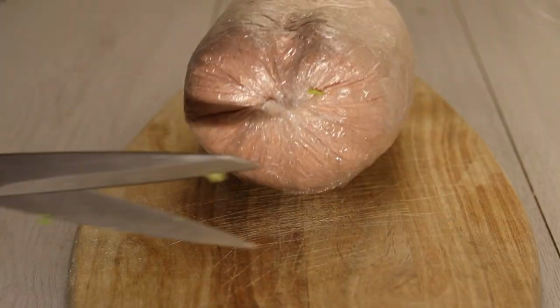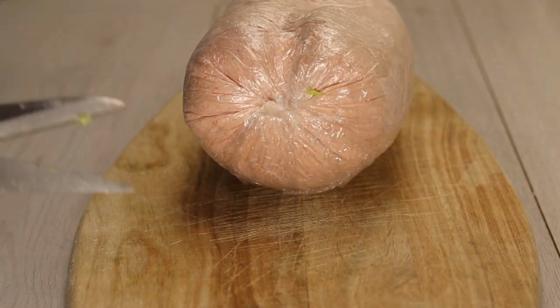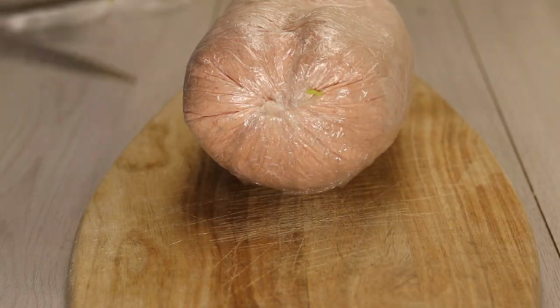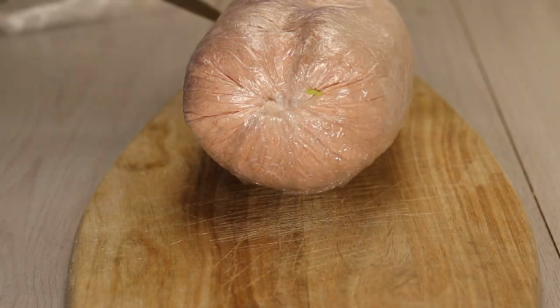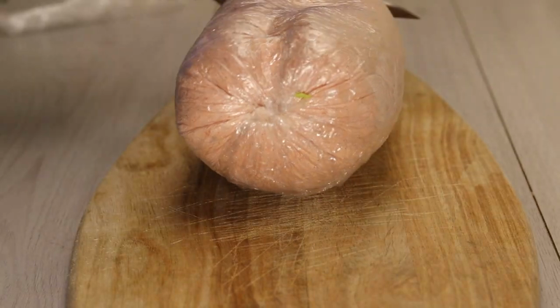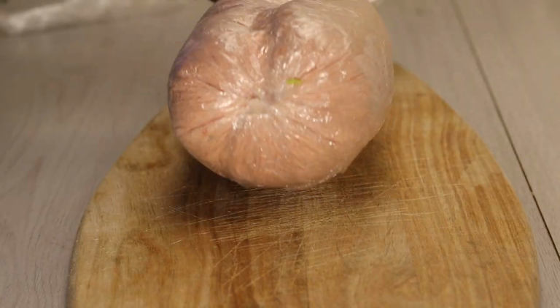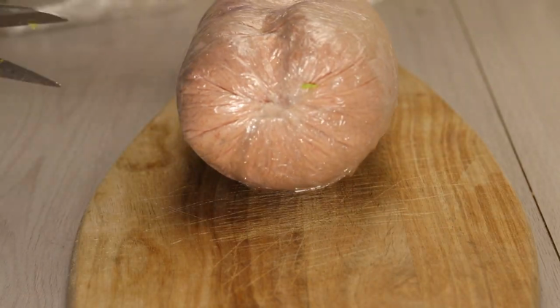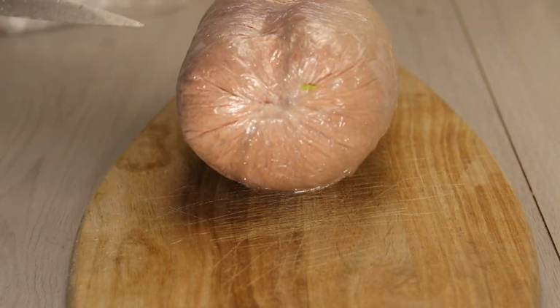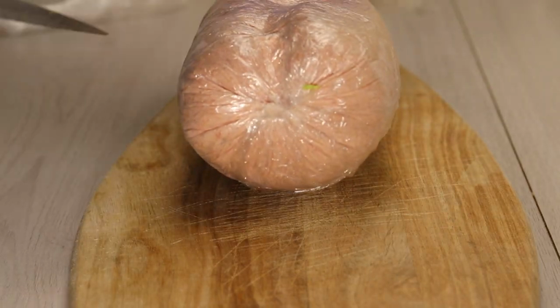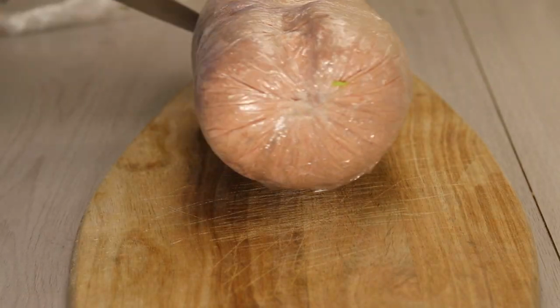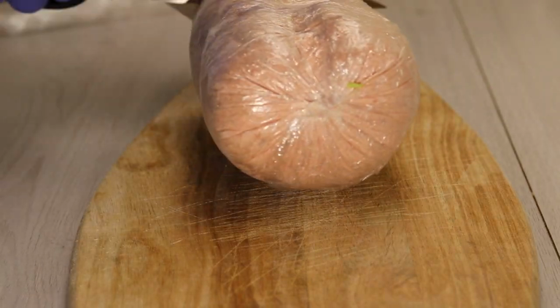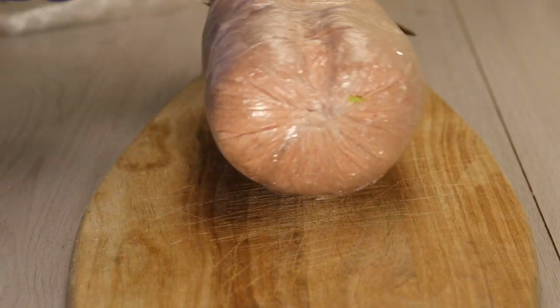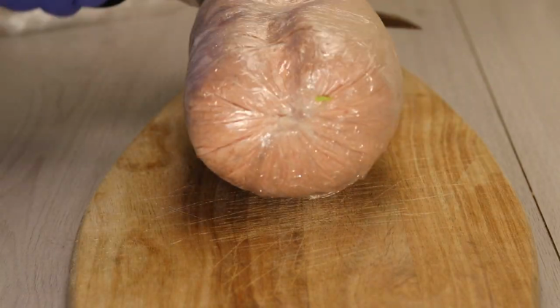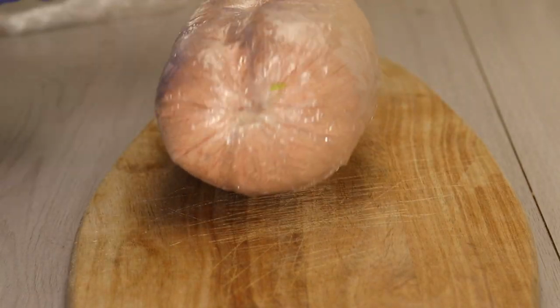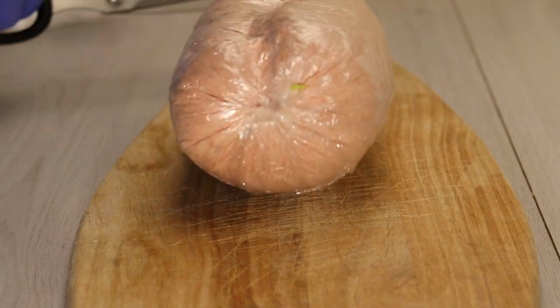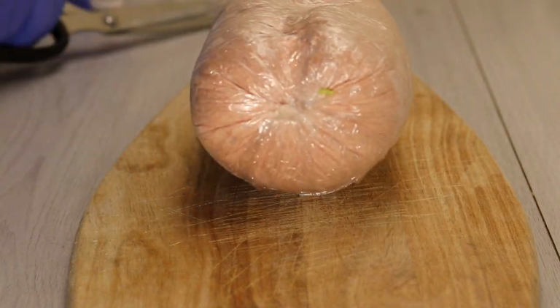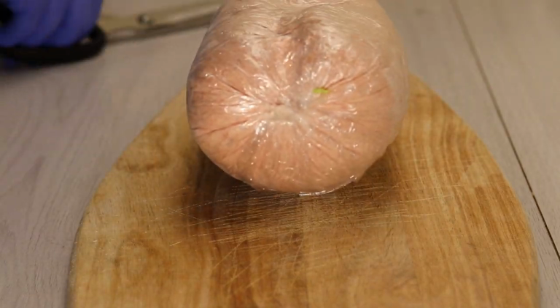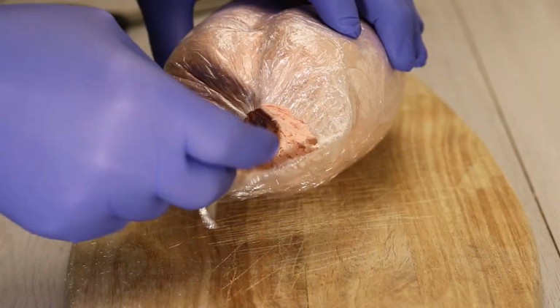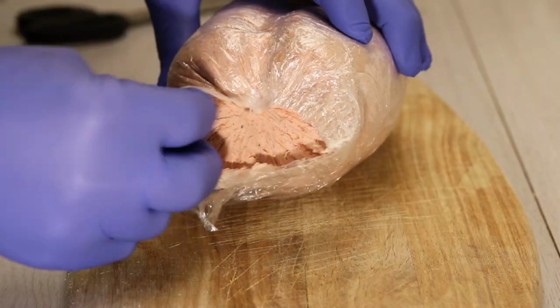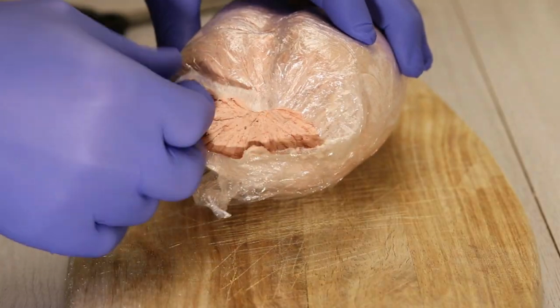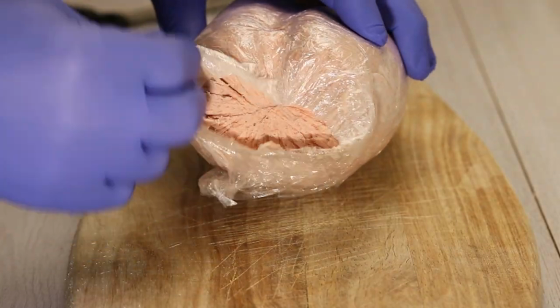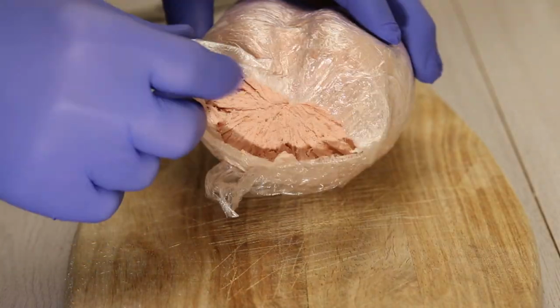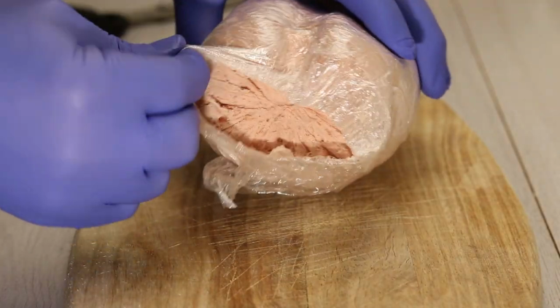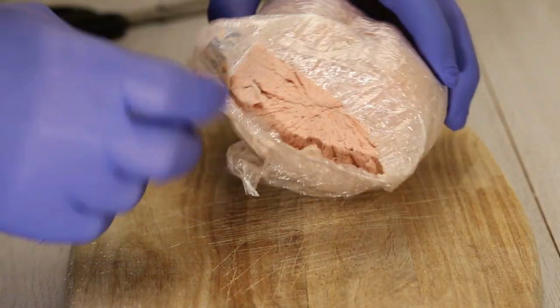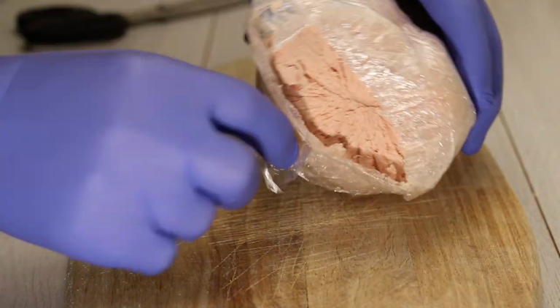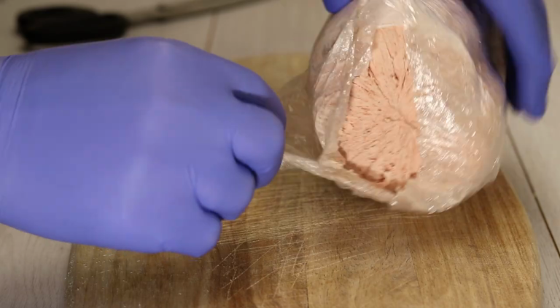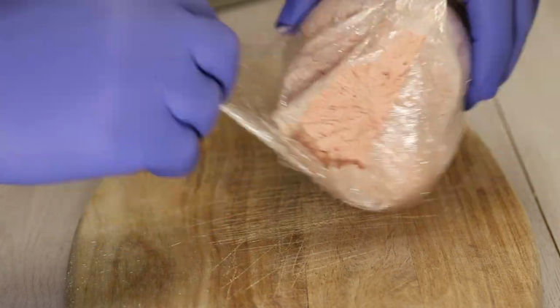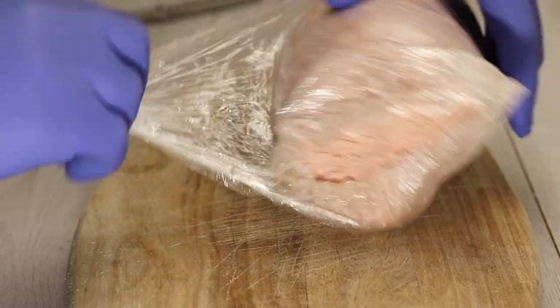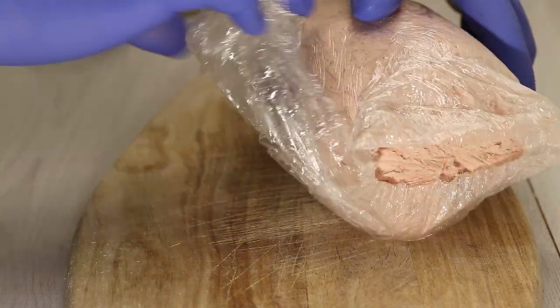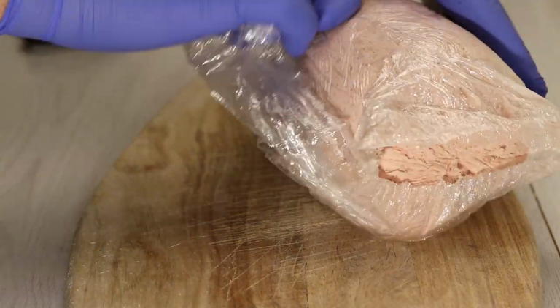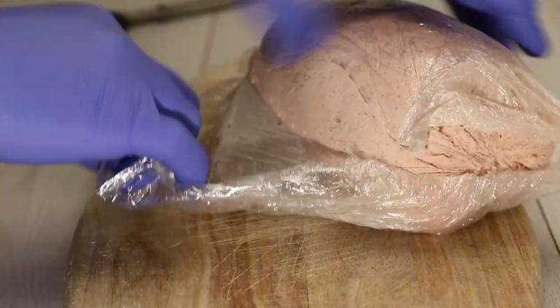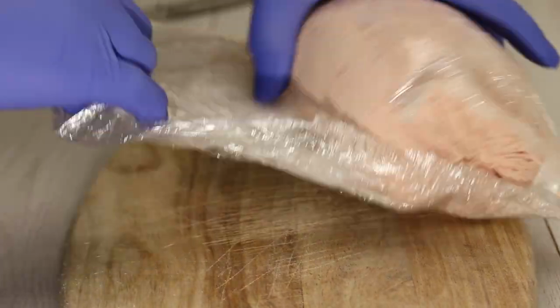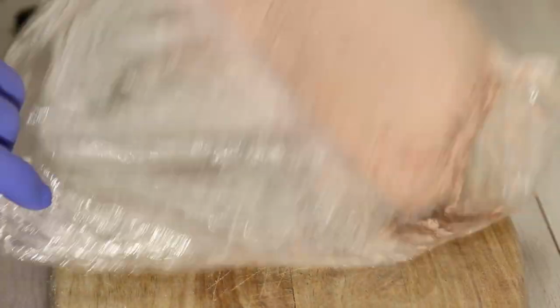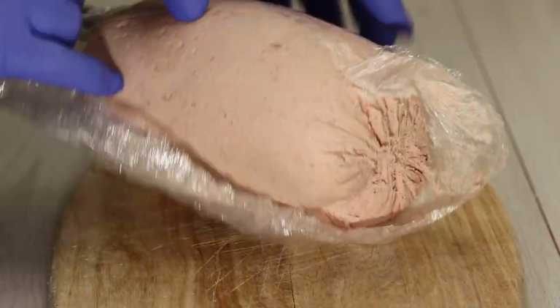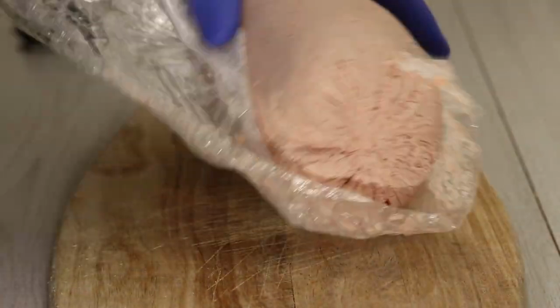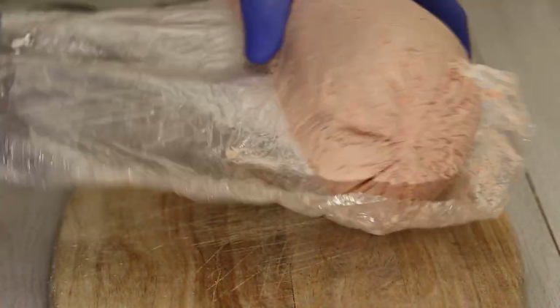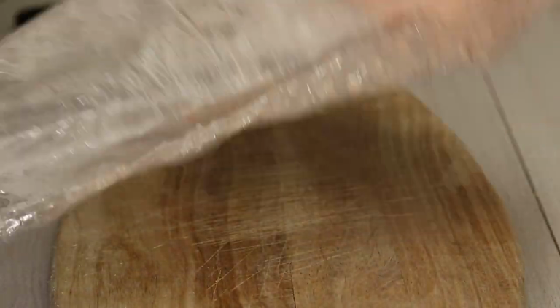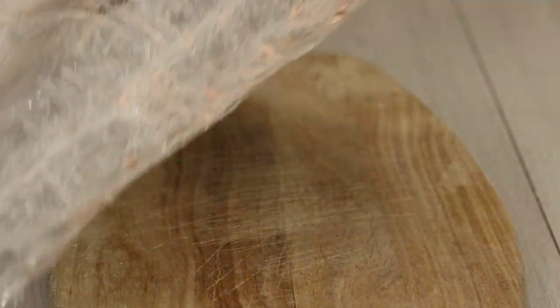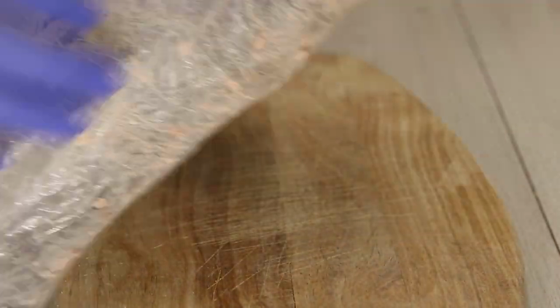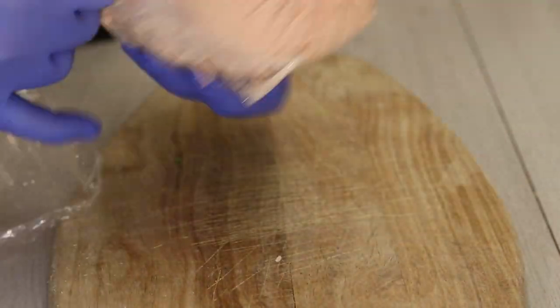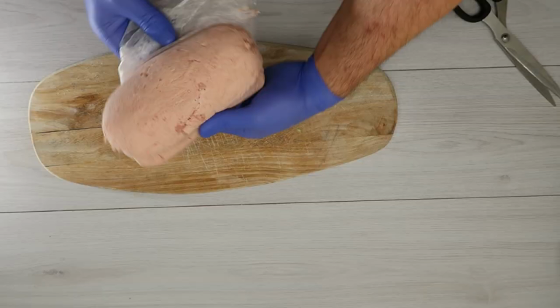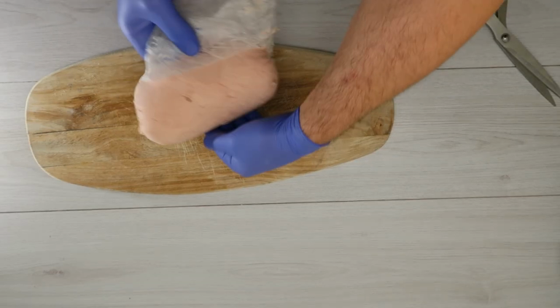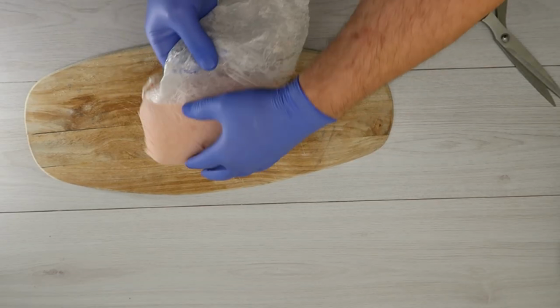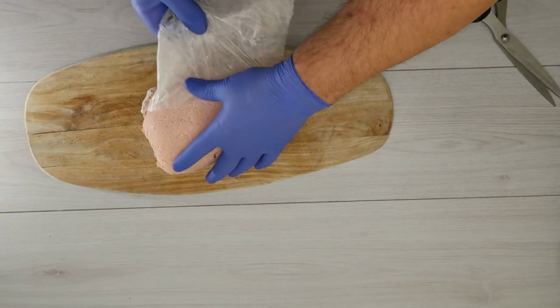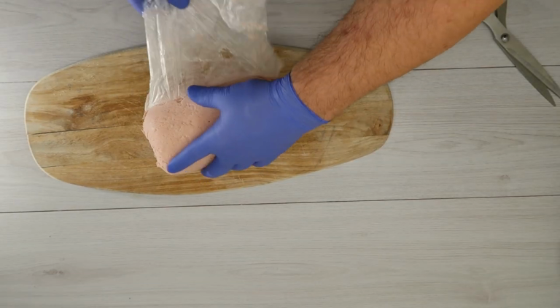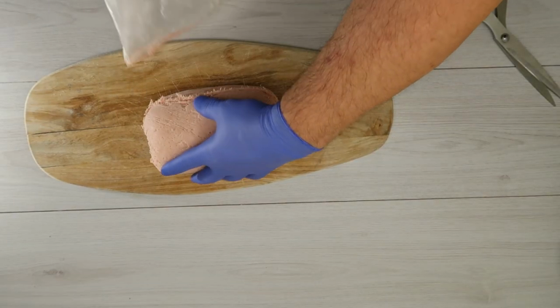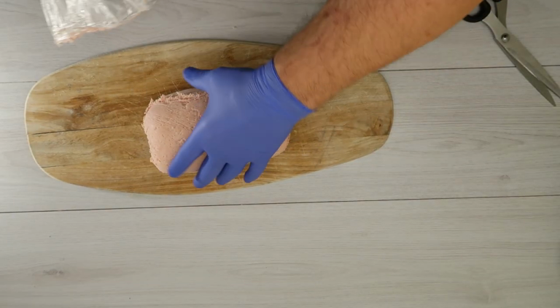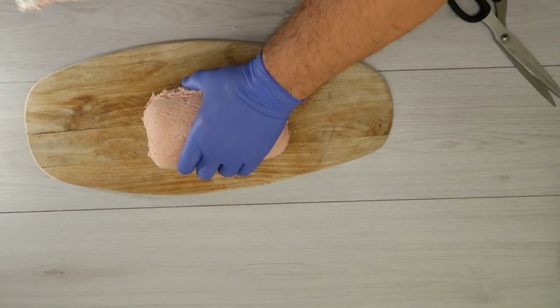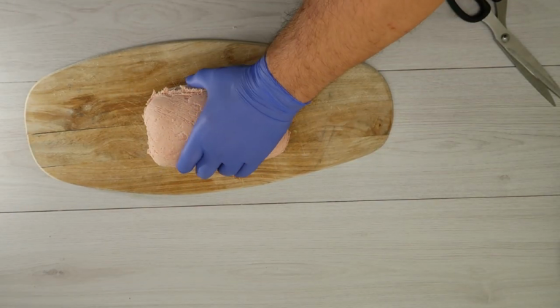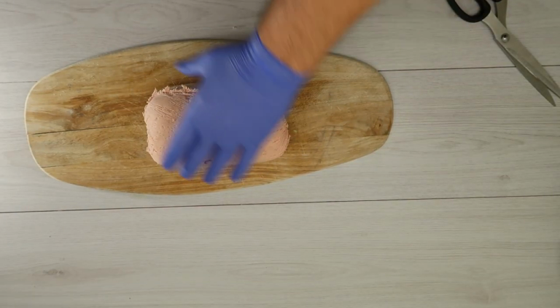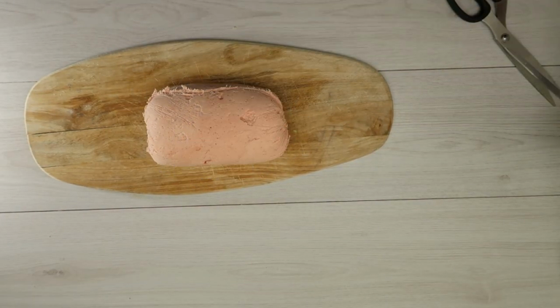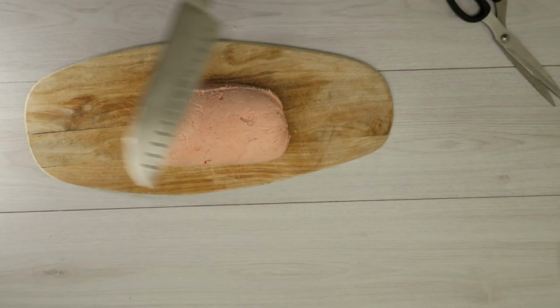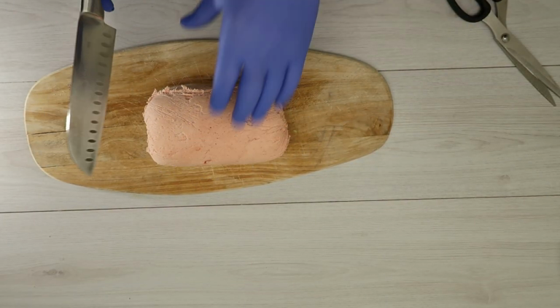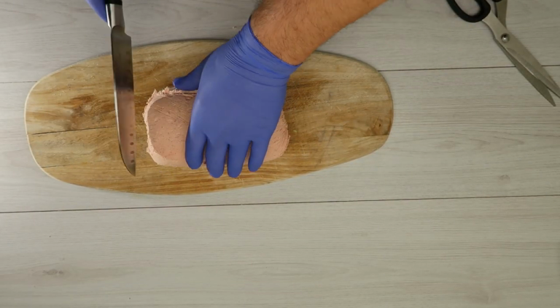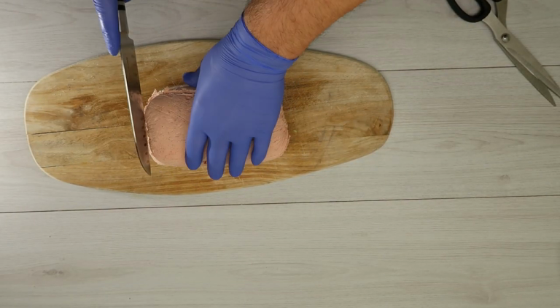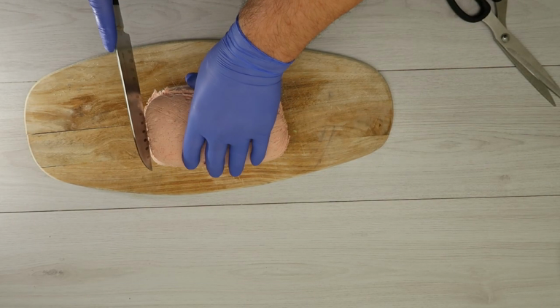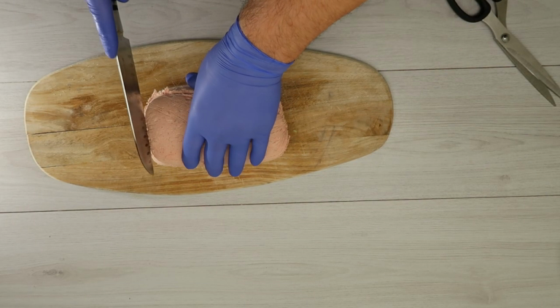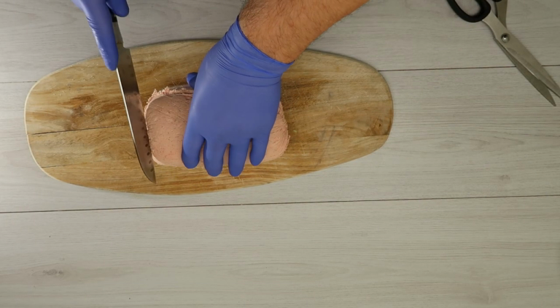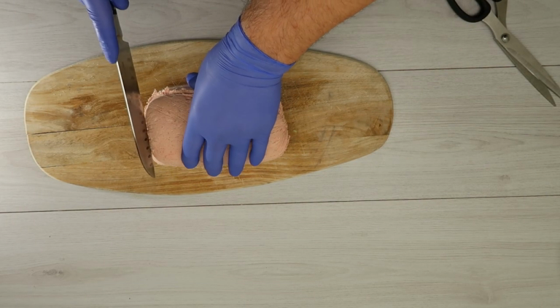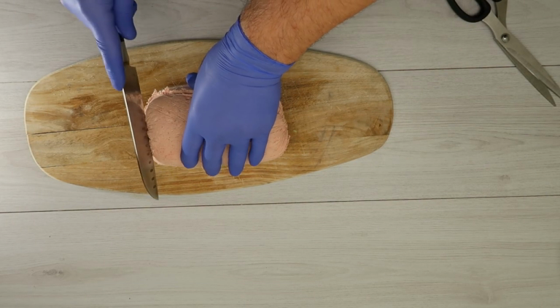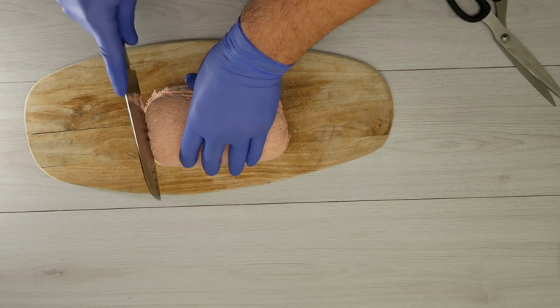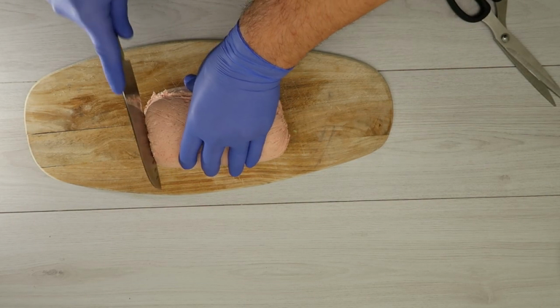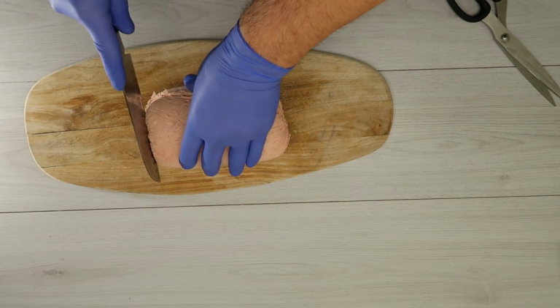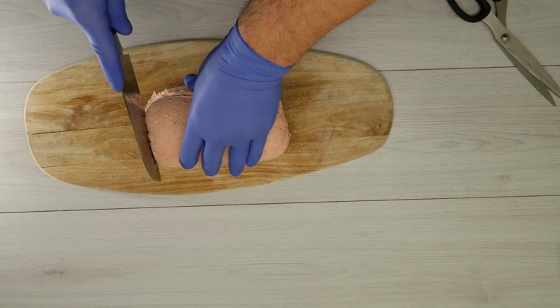This is after five hours. Let's remove the nylon and put it in a square.